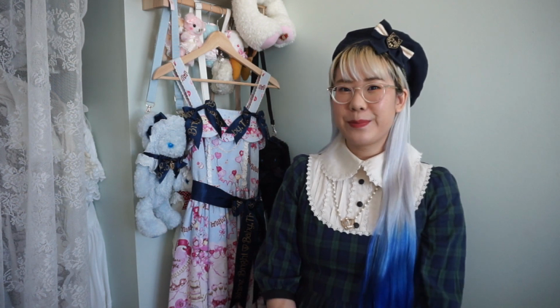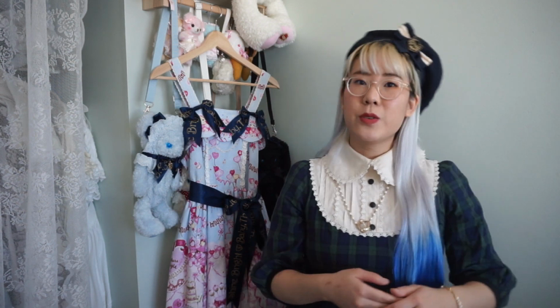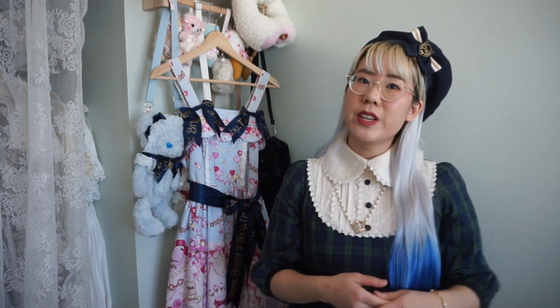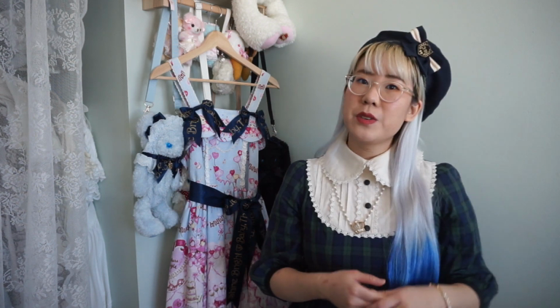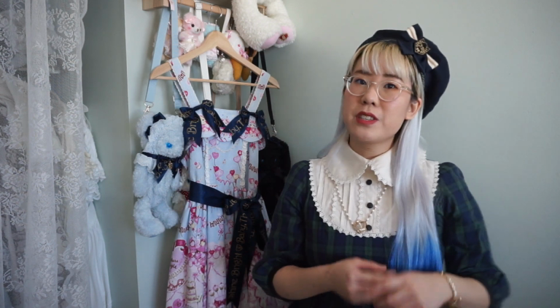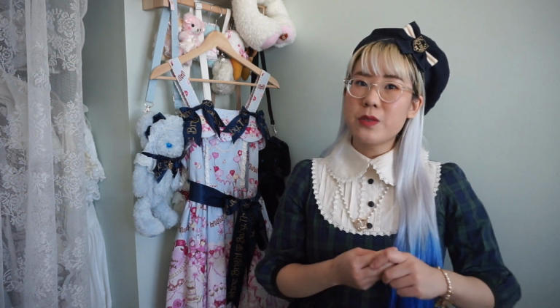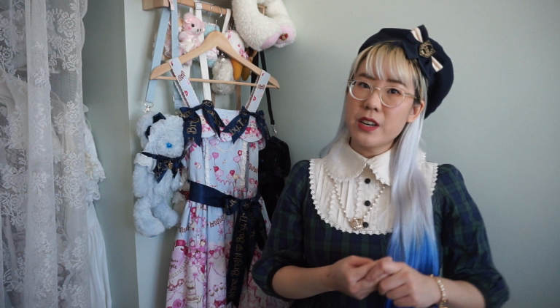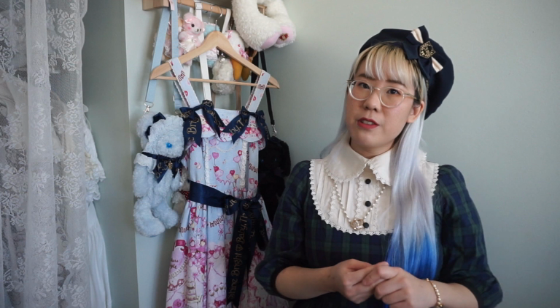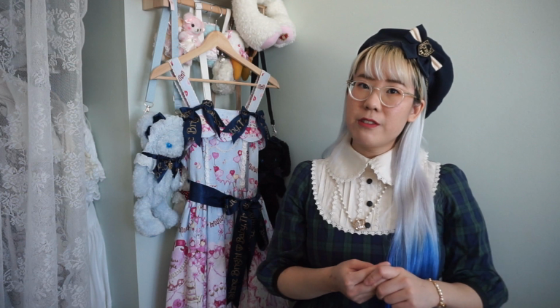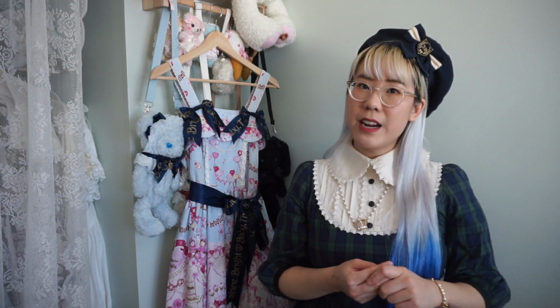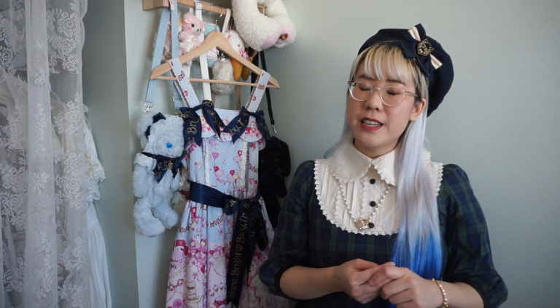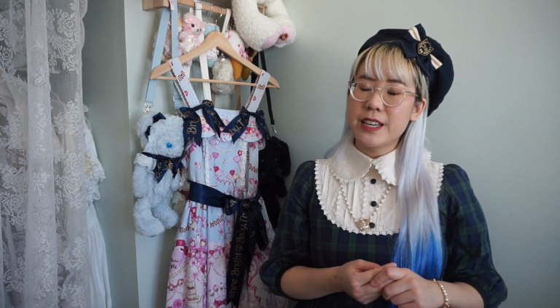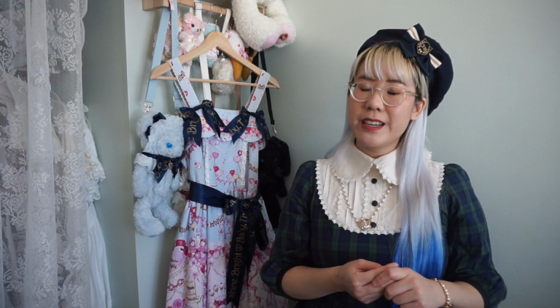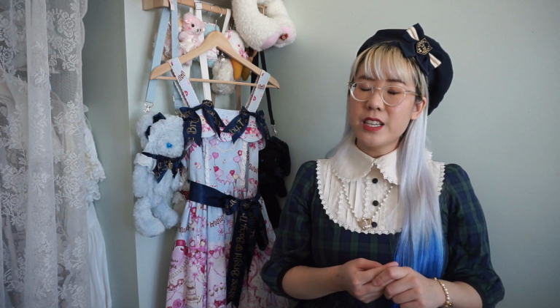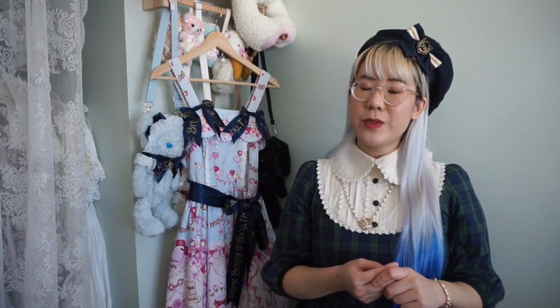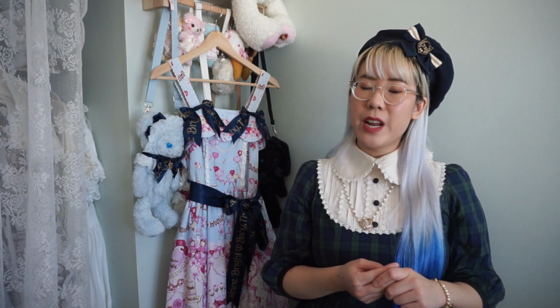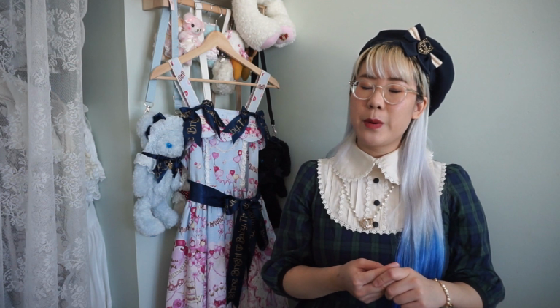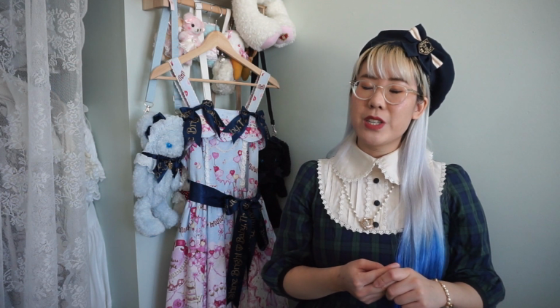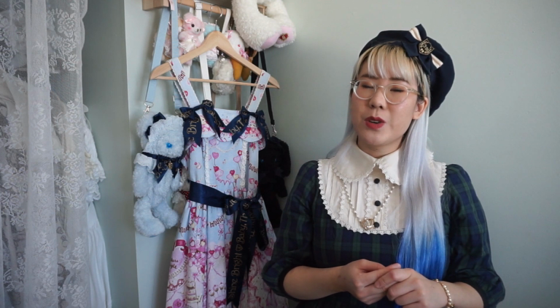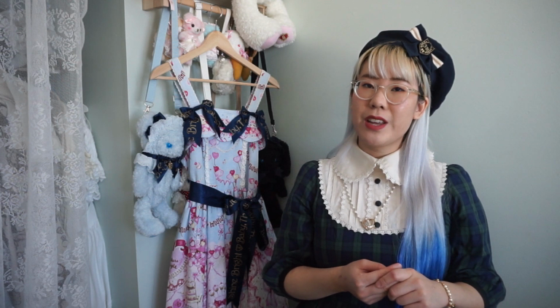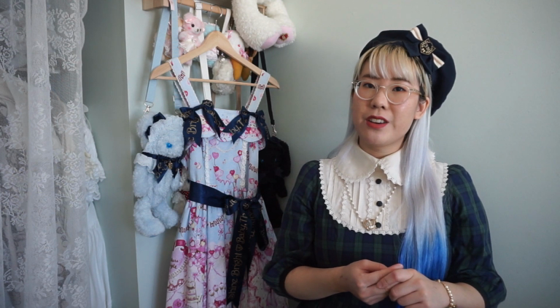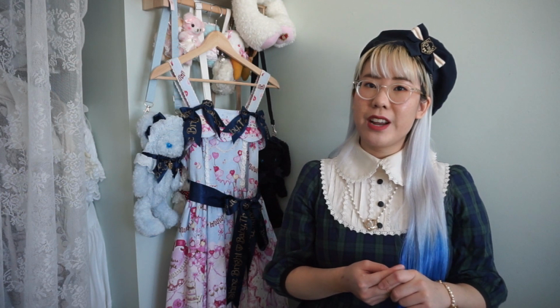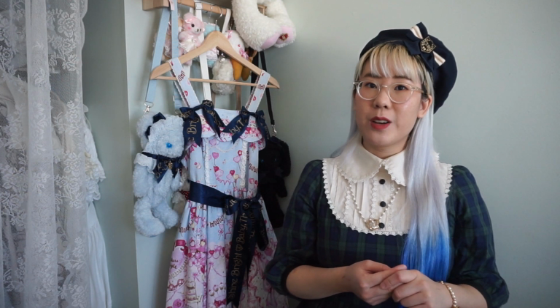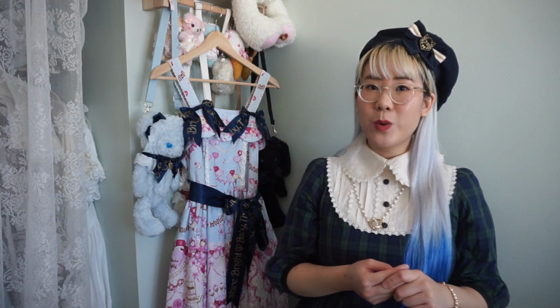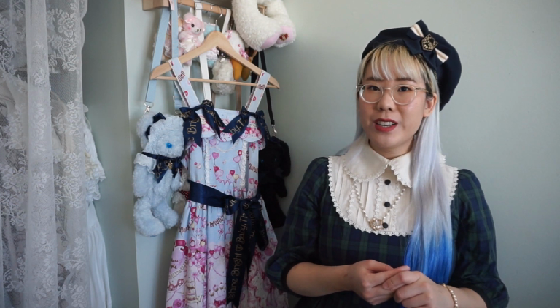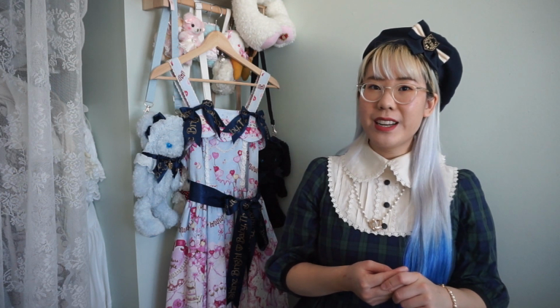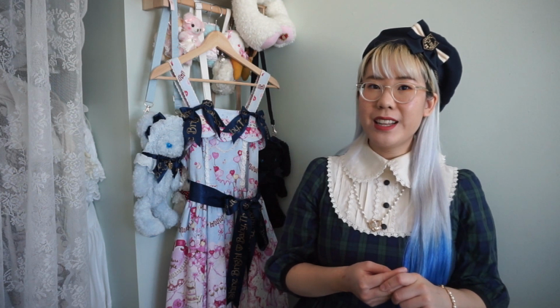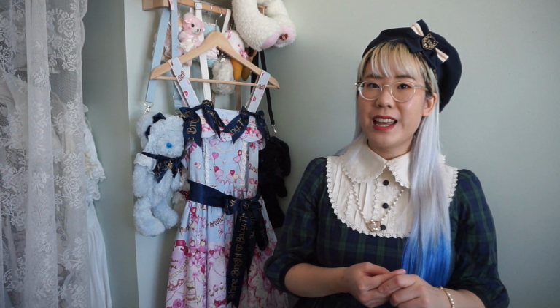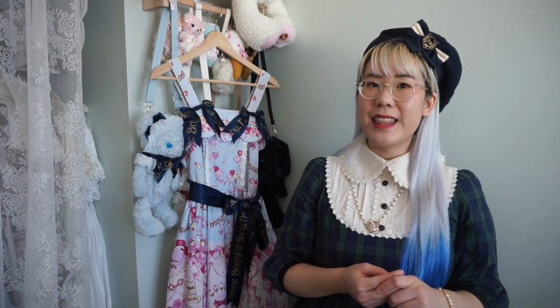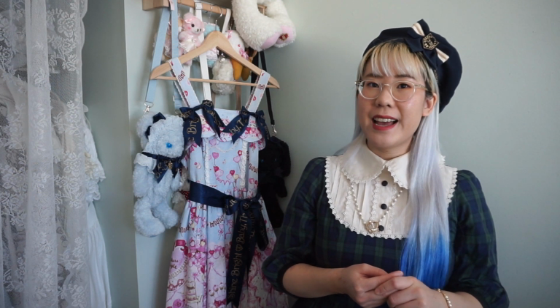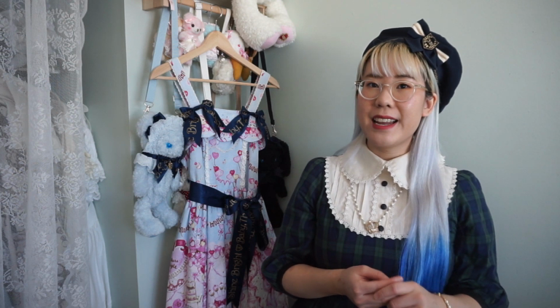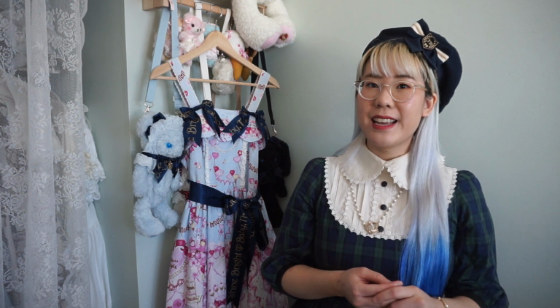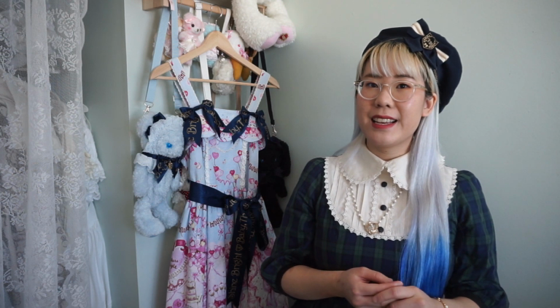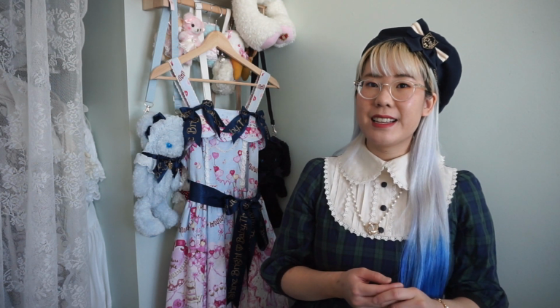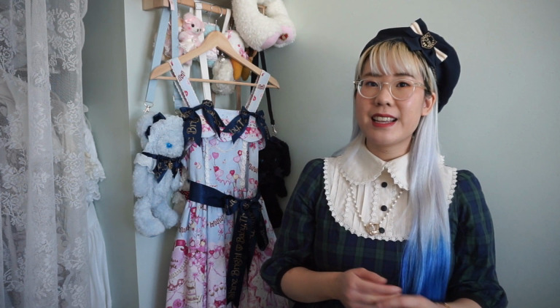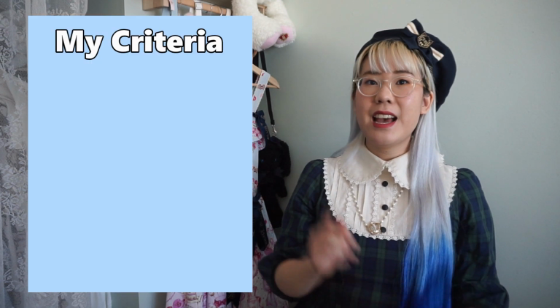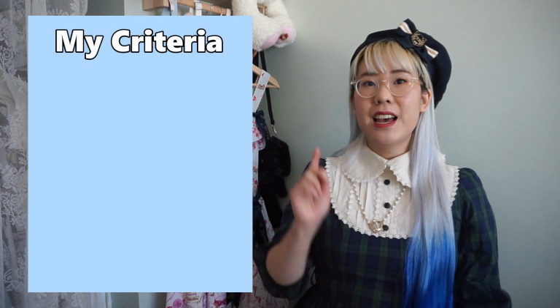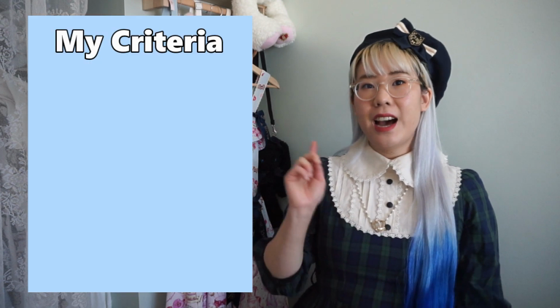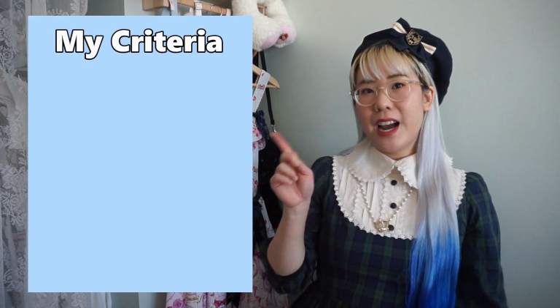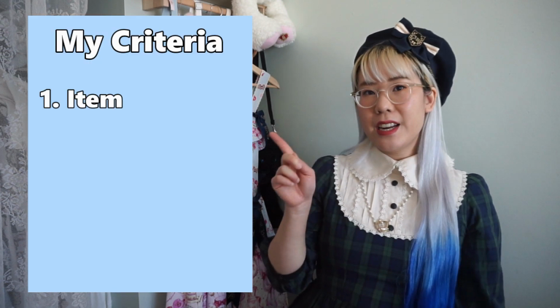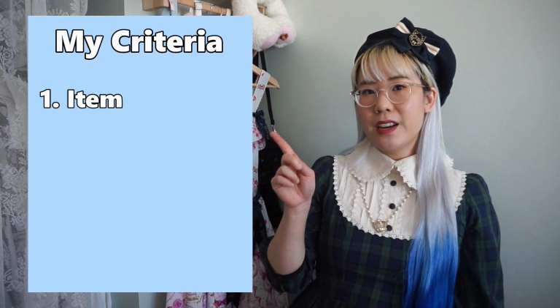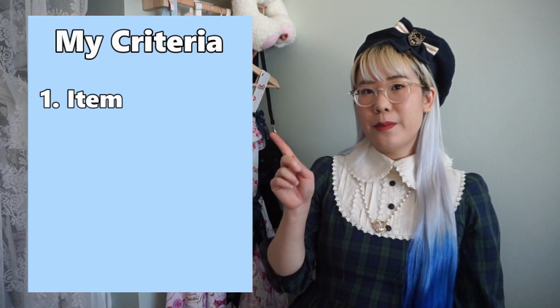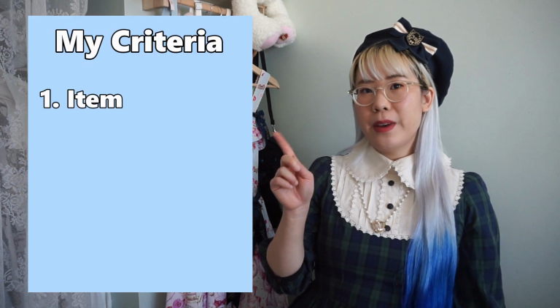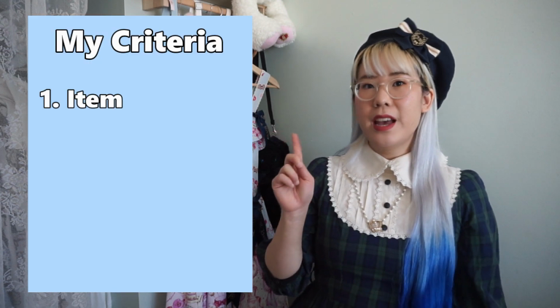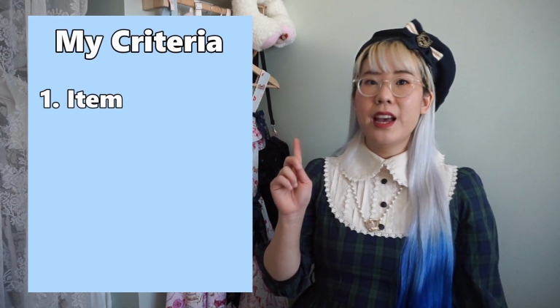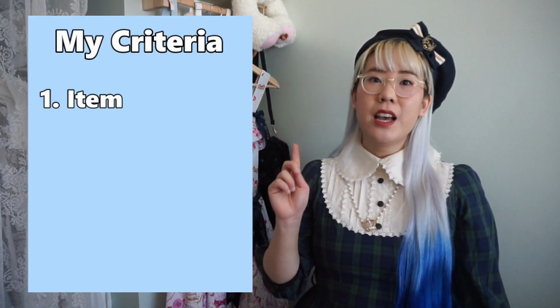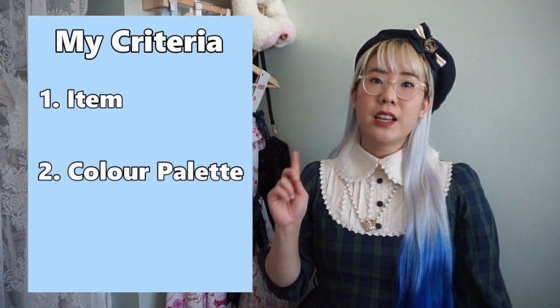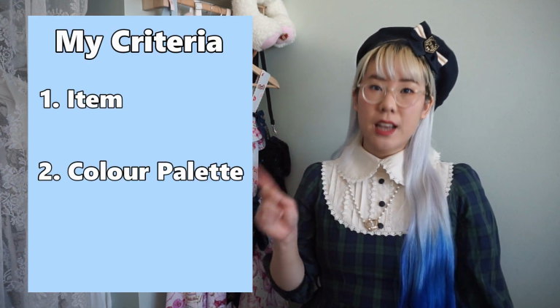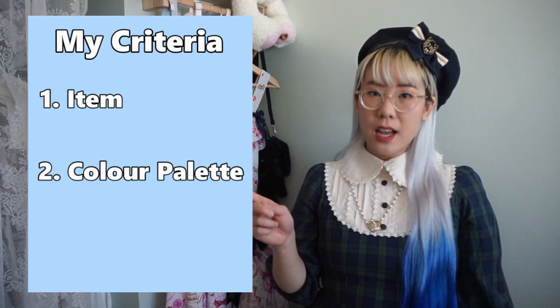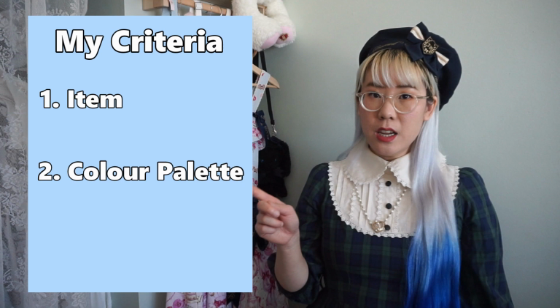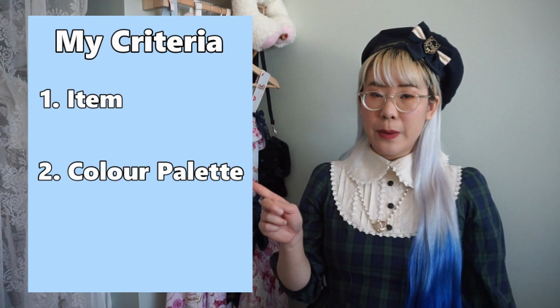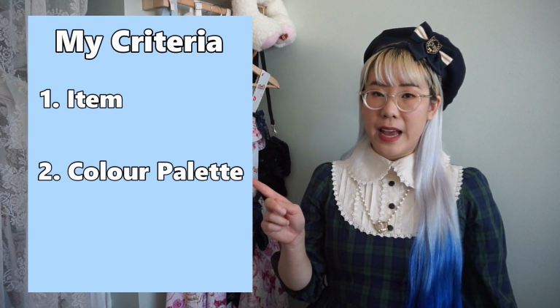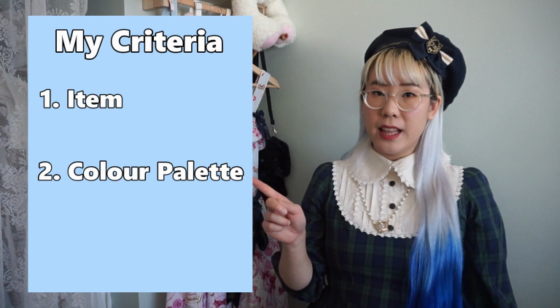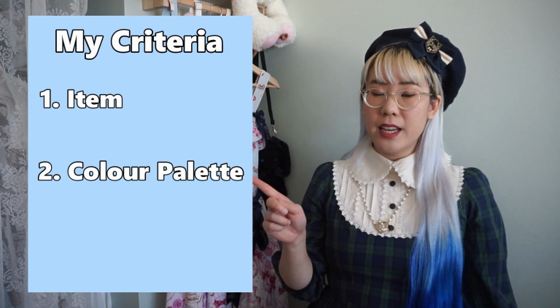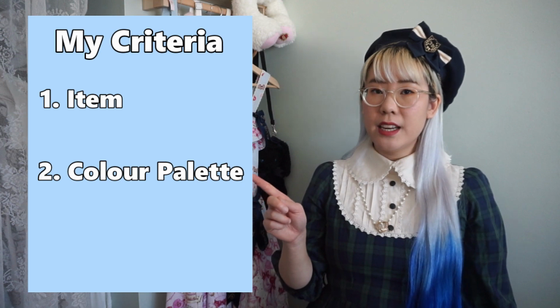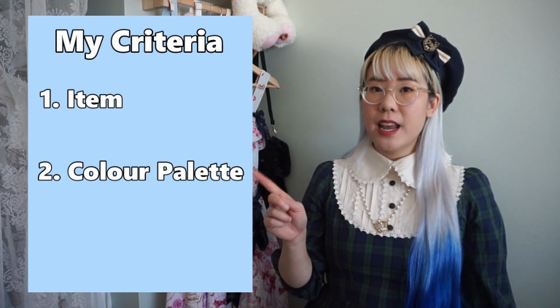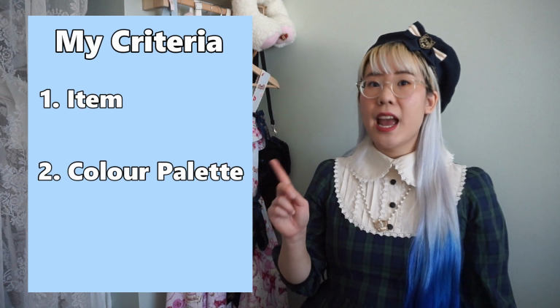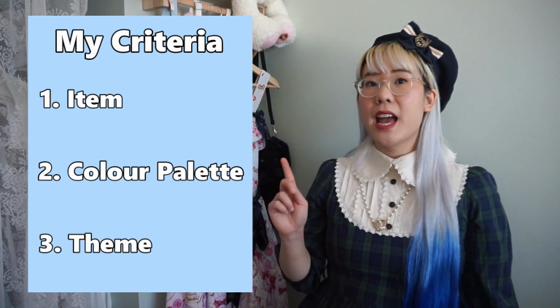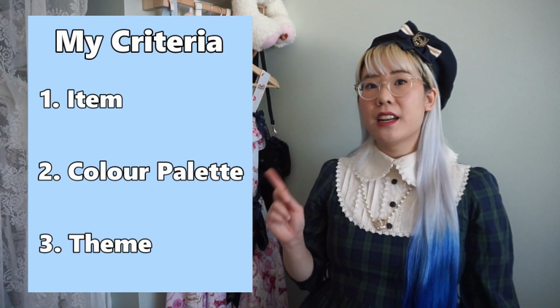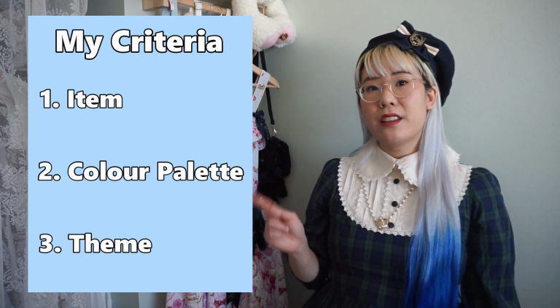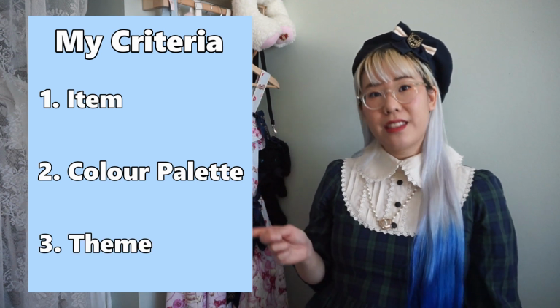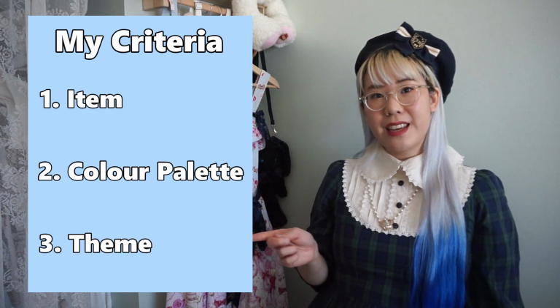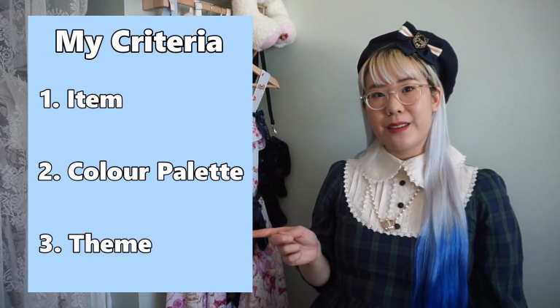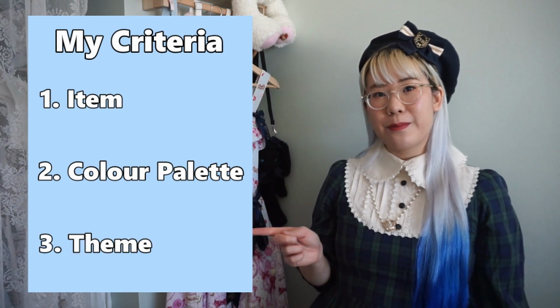I use three different criteria when I put together a coordinate and that is item, color palette, and theme.